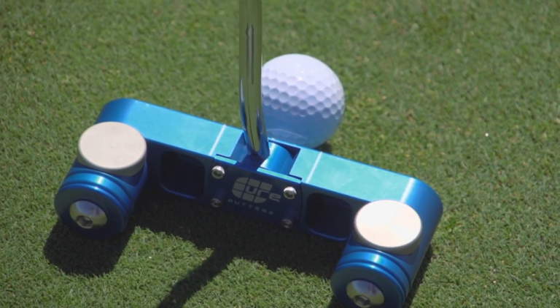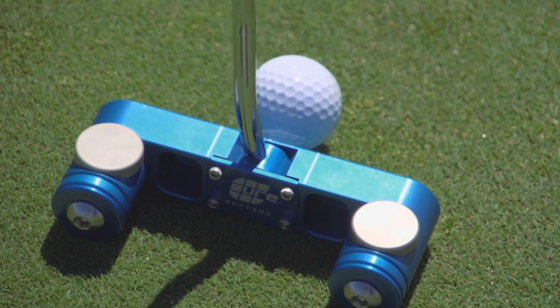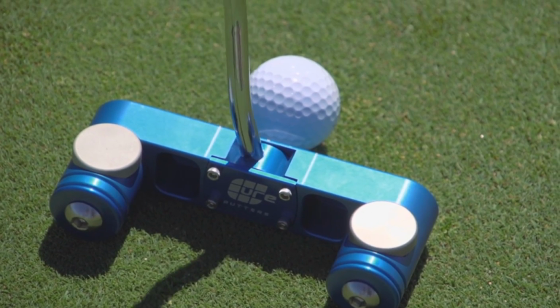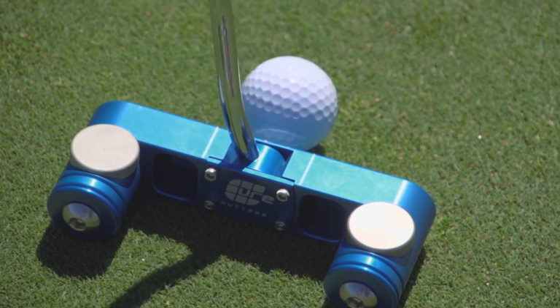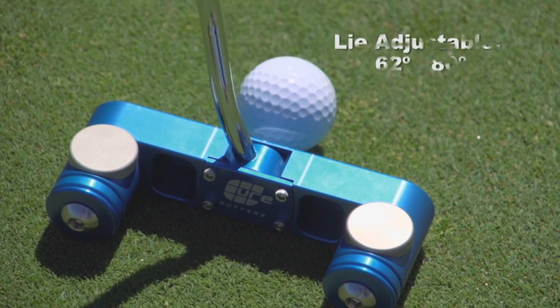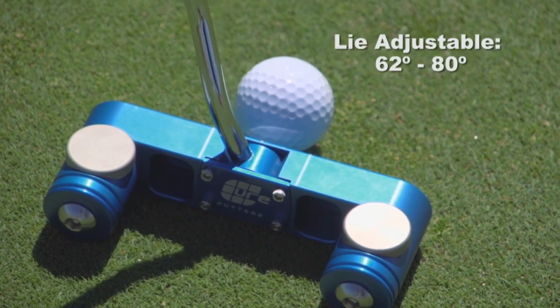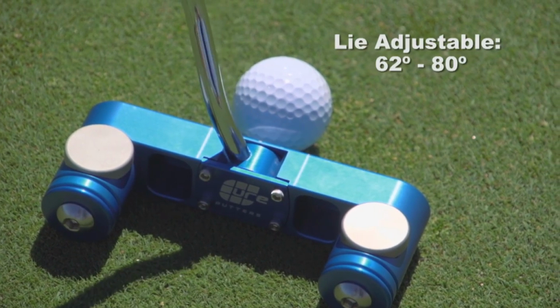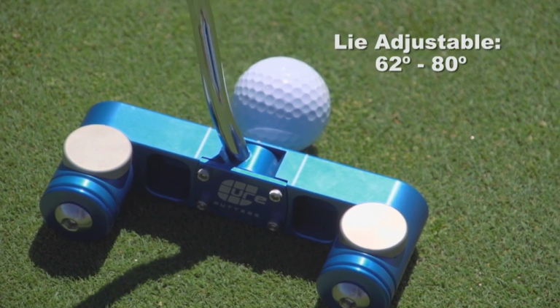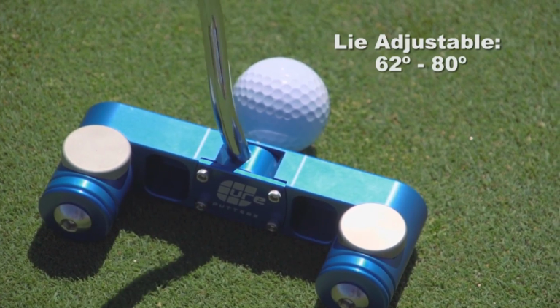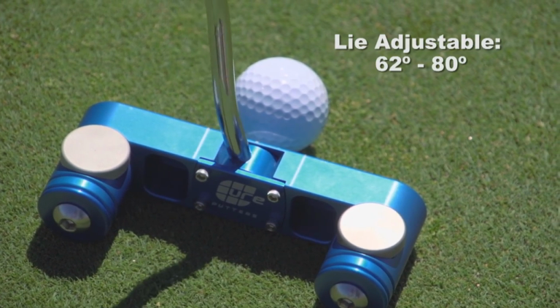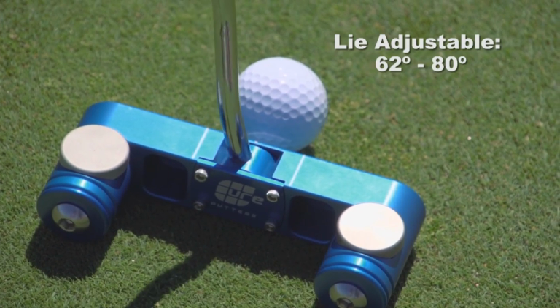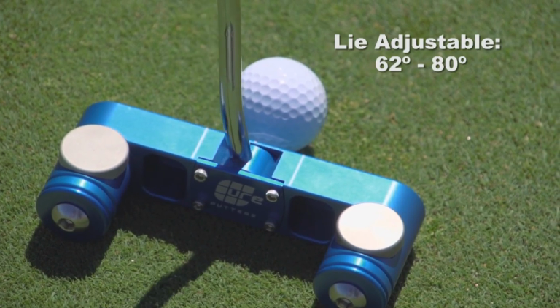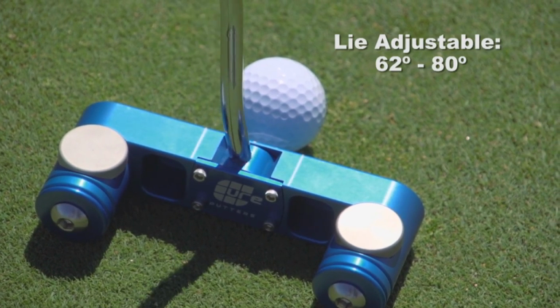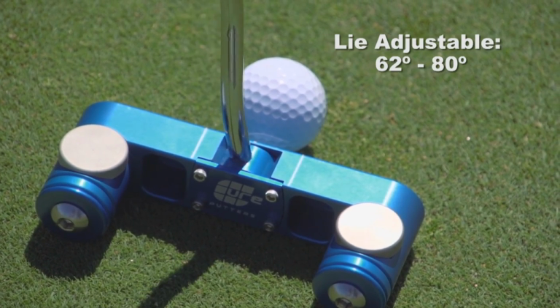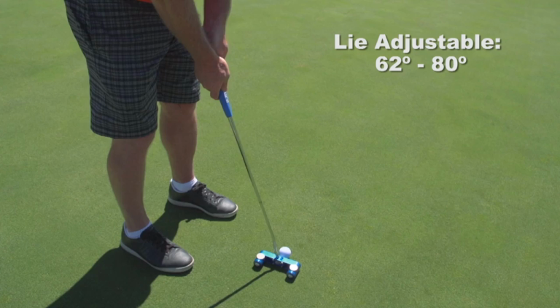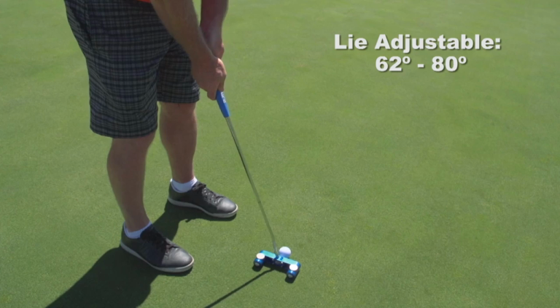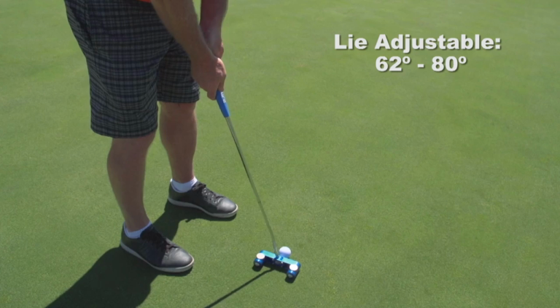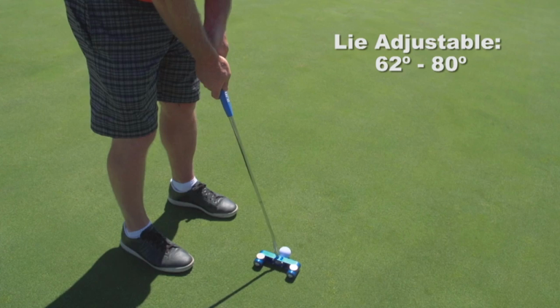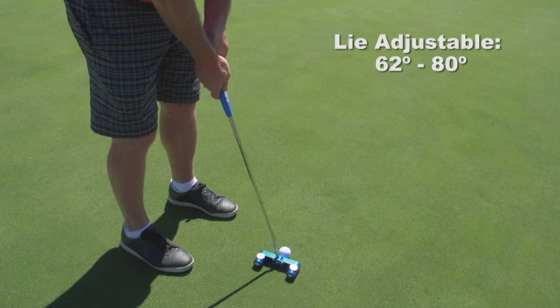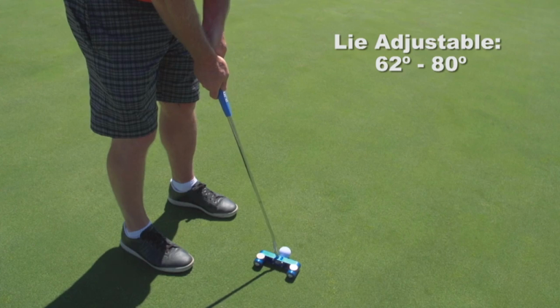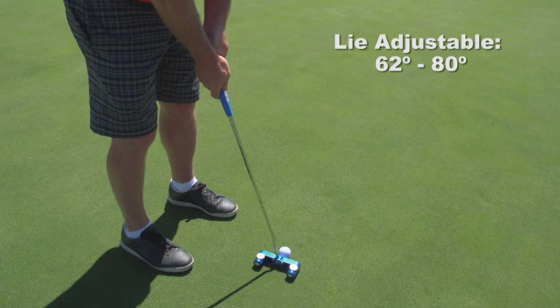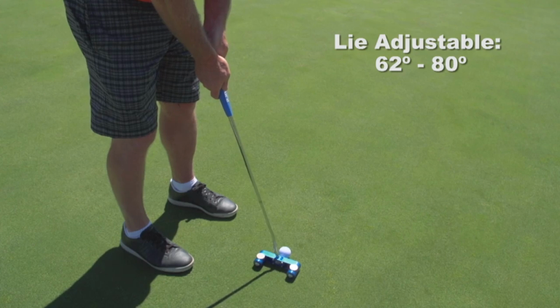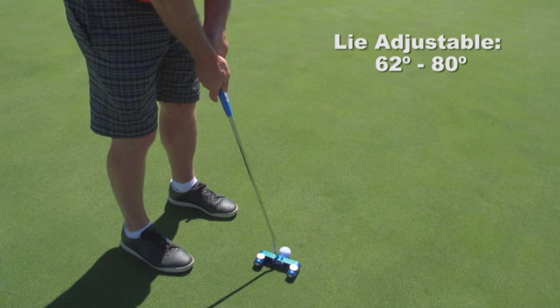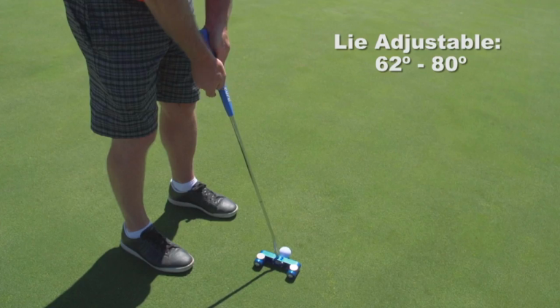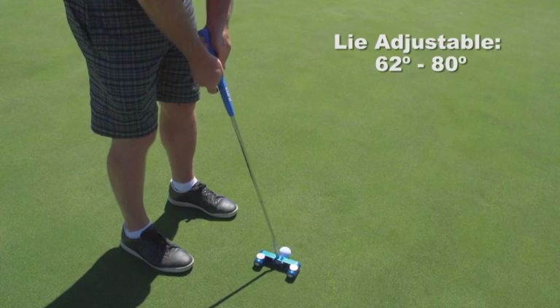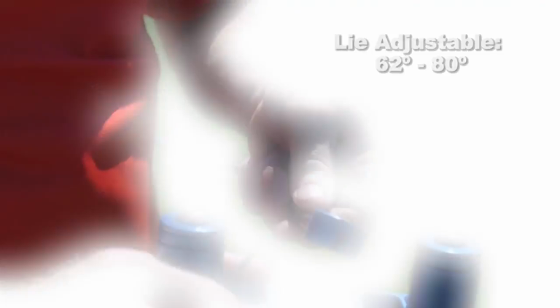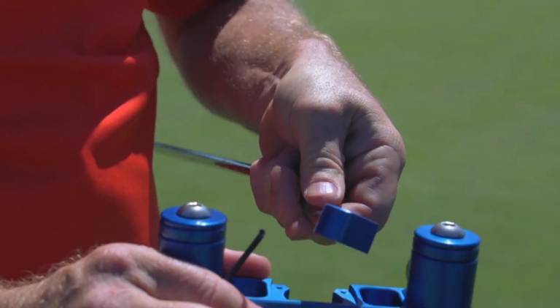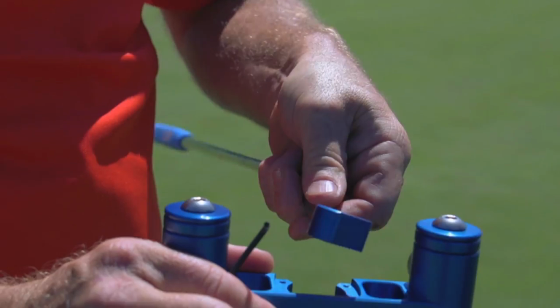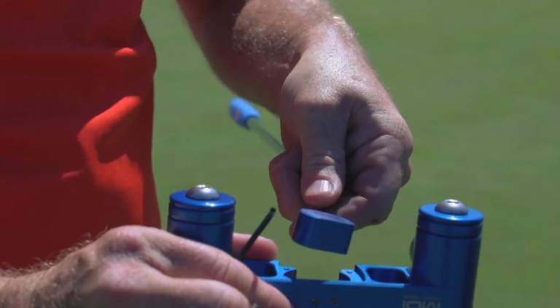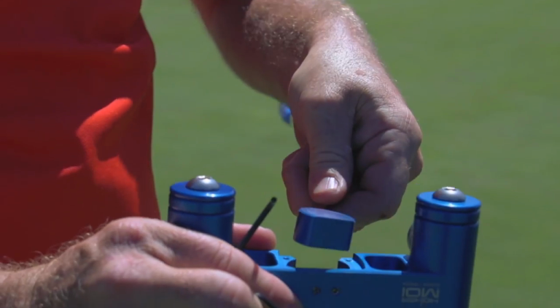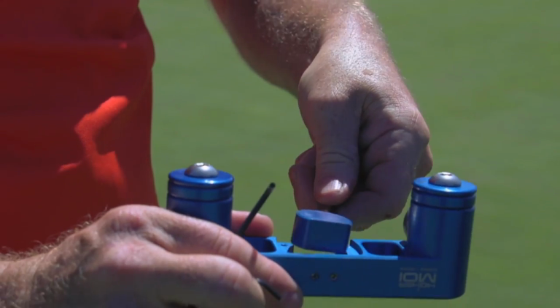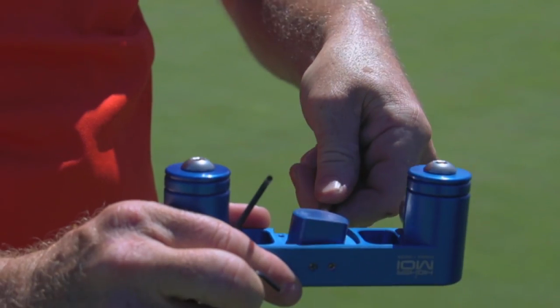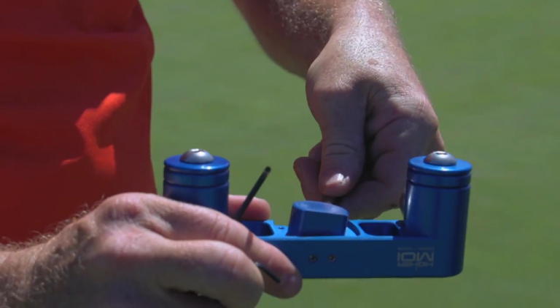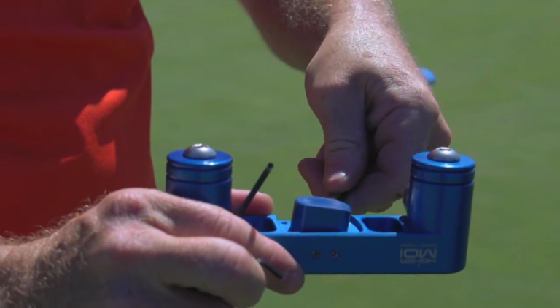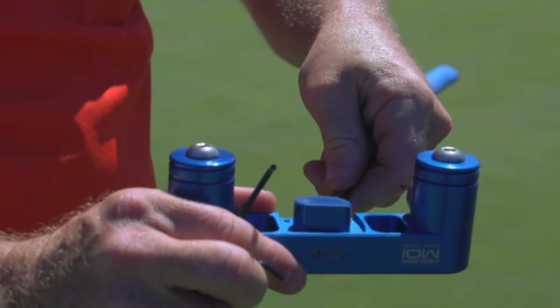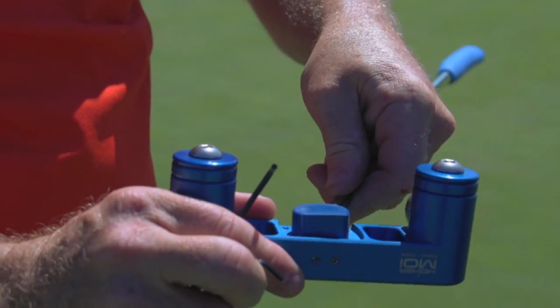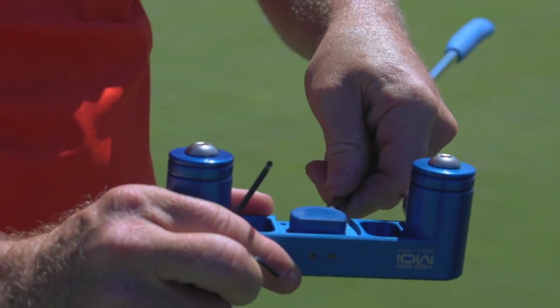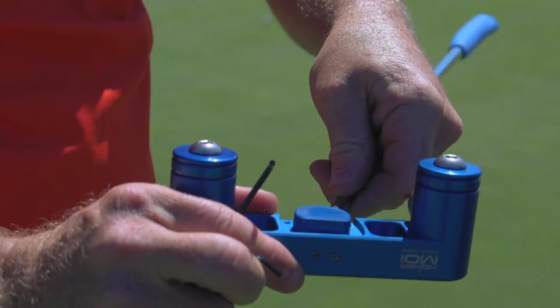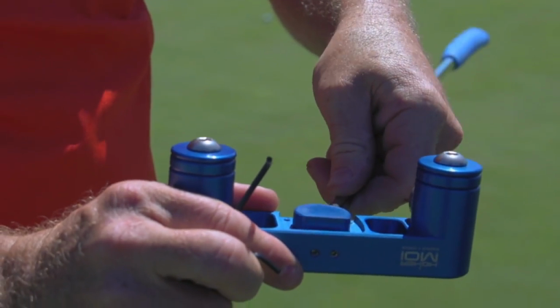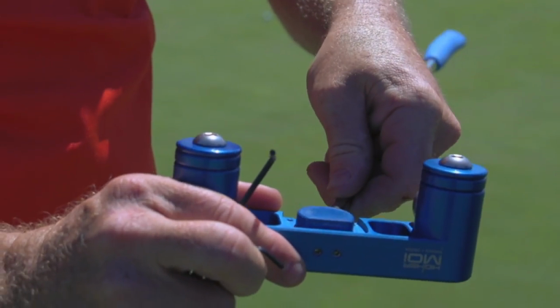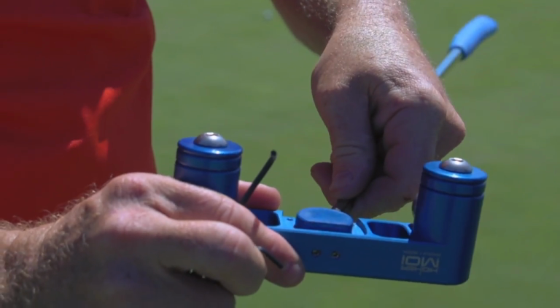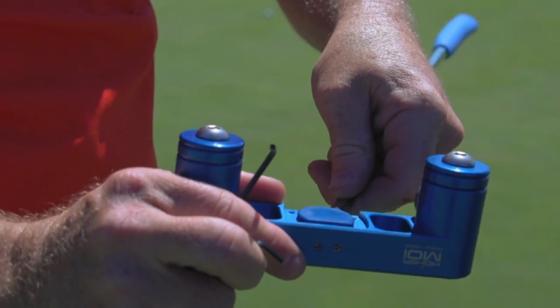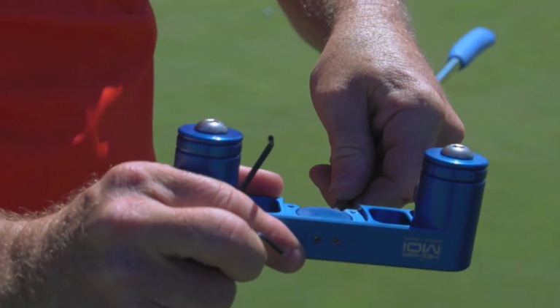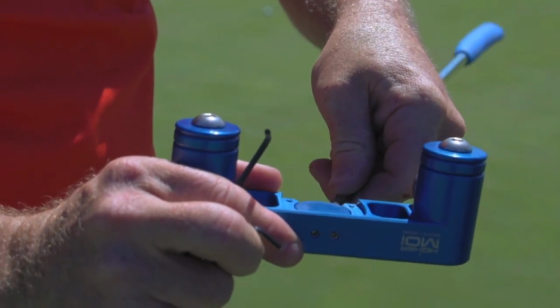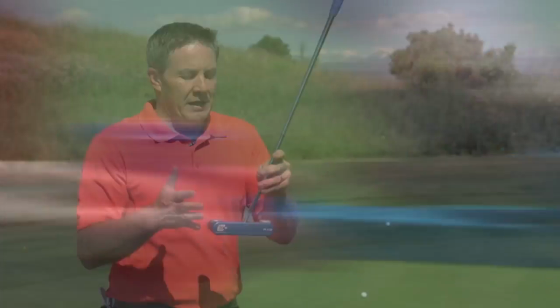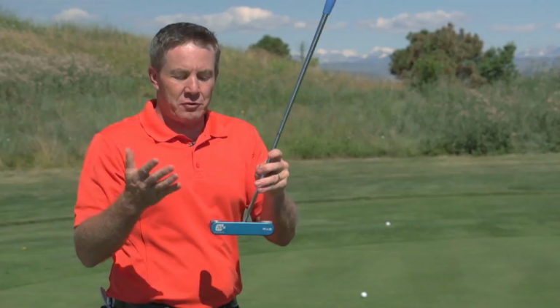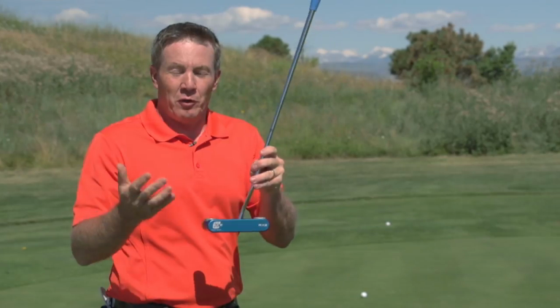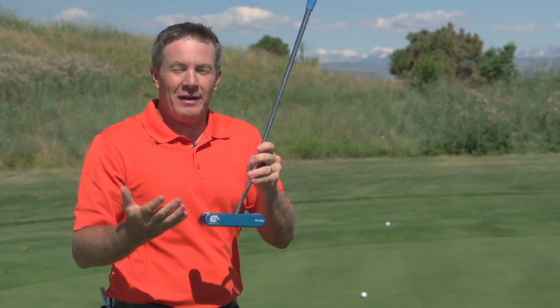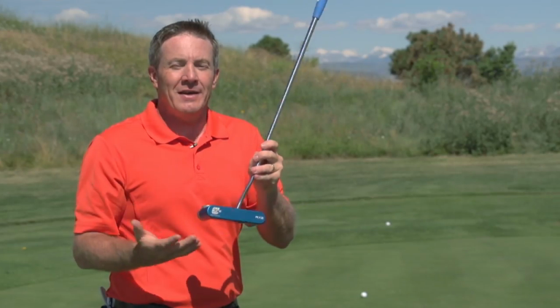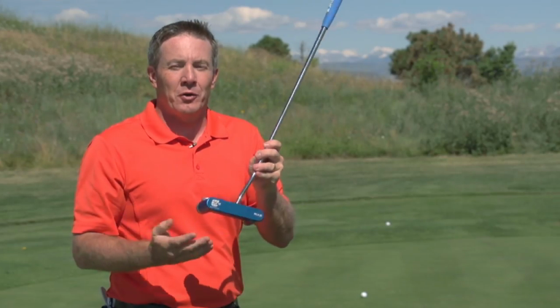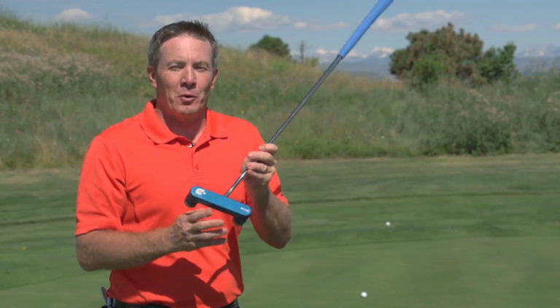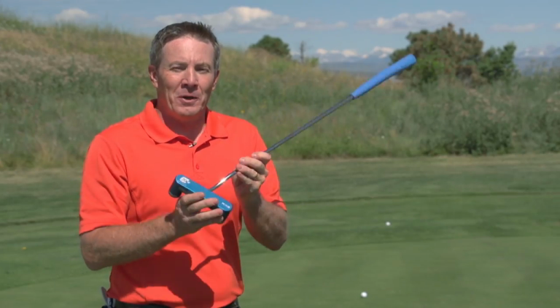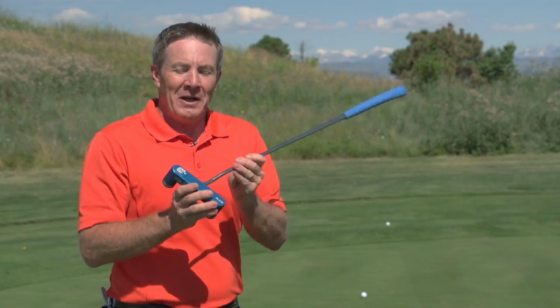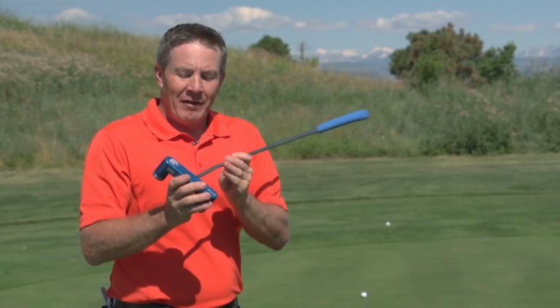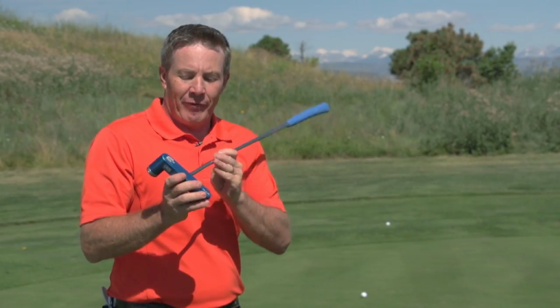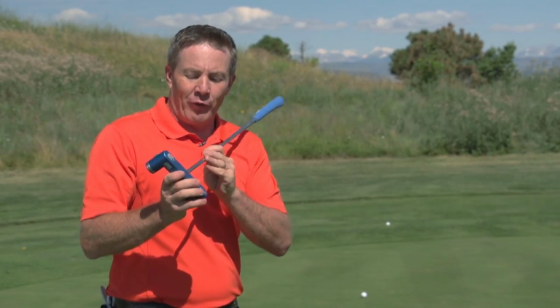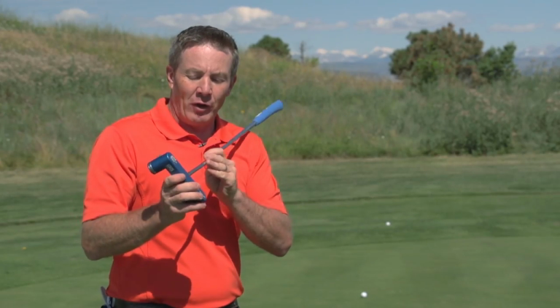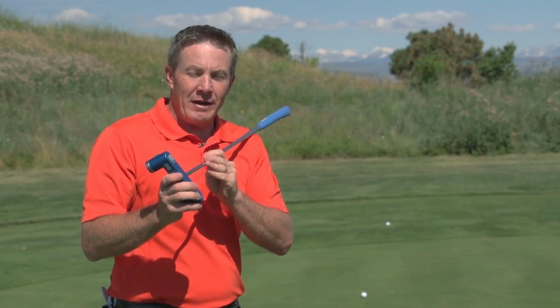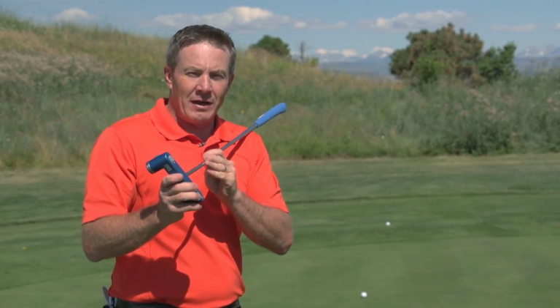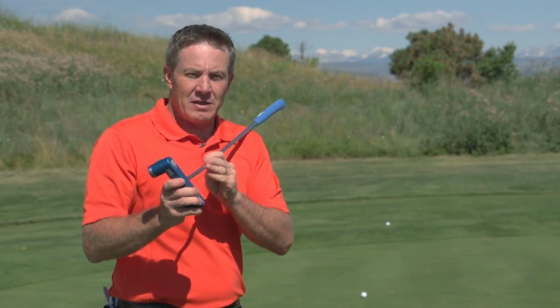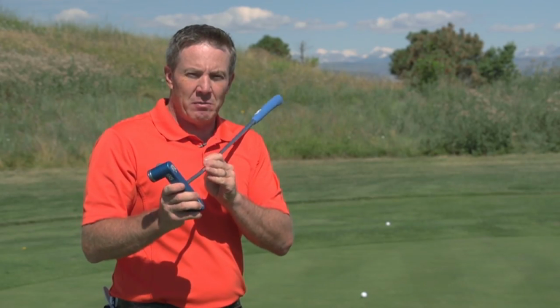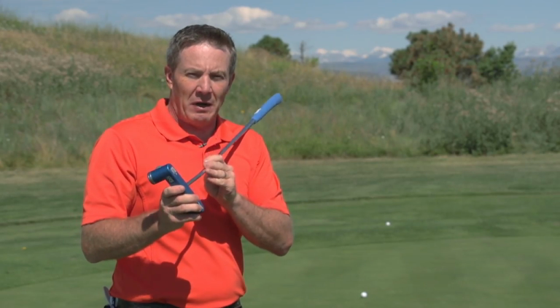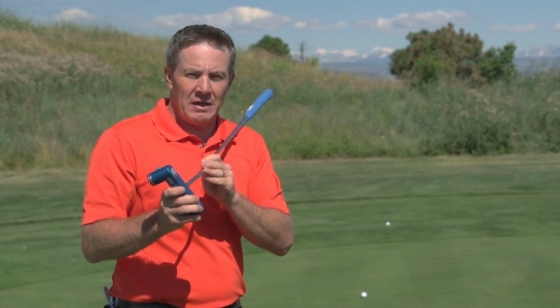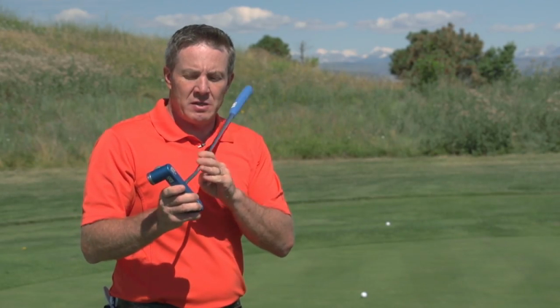You can adjust your lie angle for the perfect custom fit, plus the shafts are interchangeable. It's really cool and fully customizable.